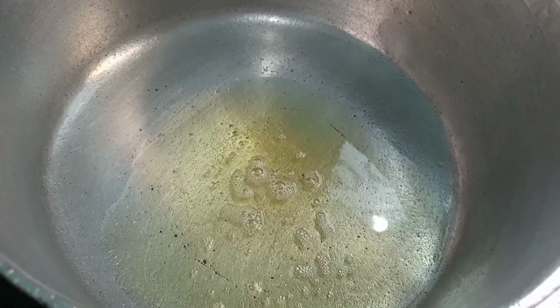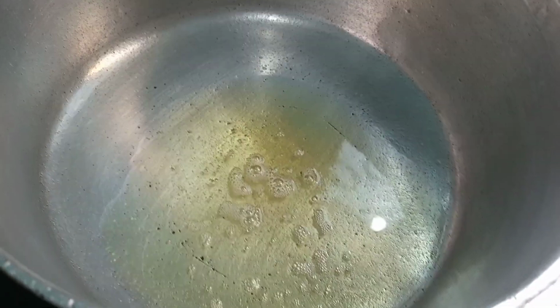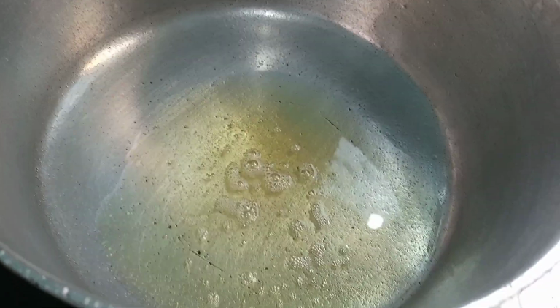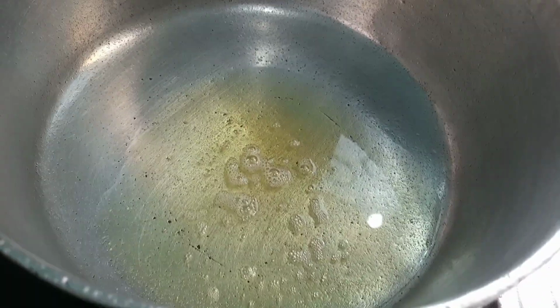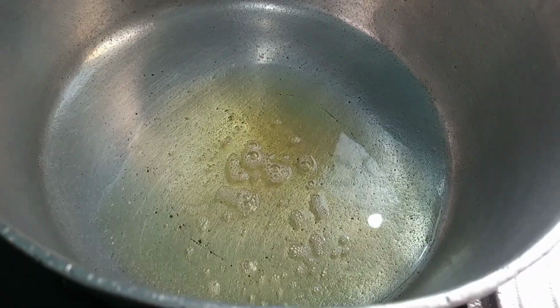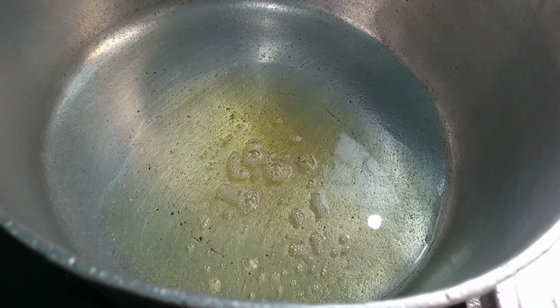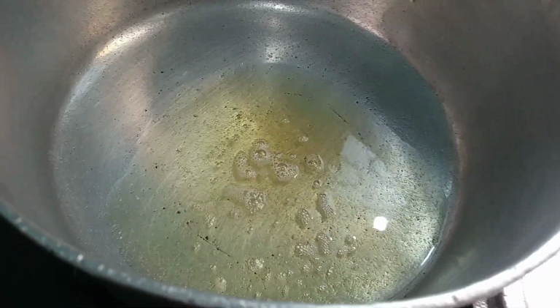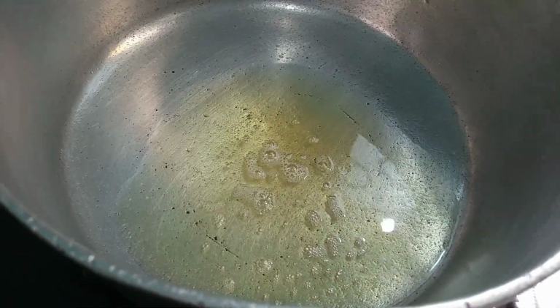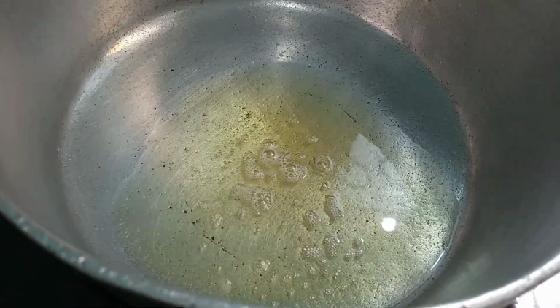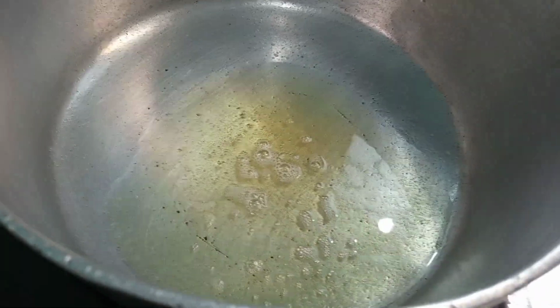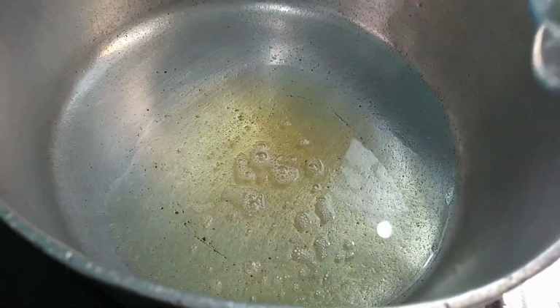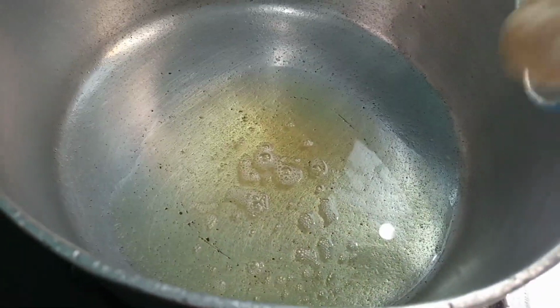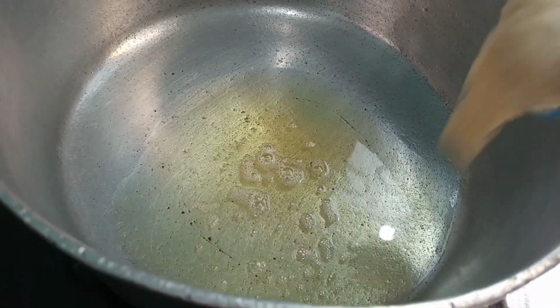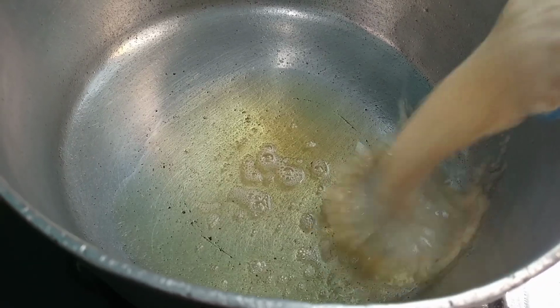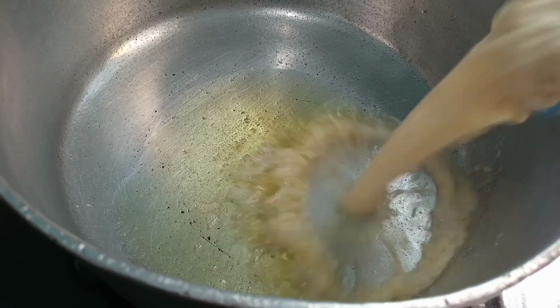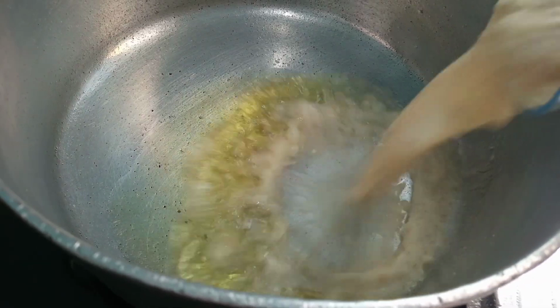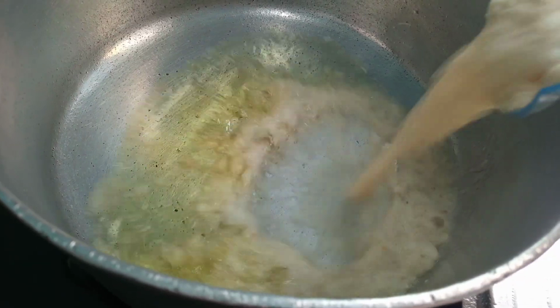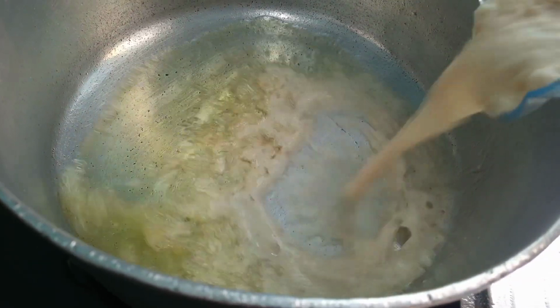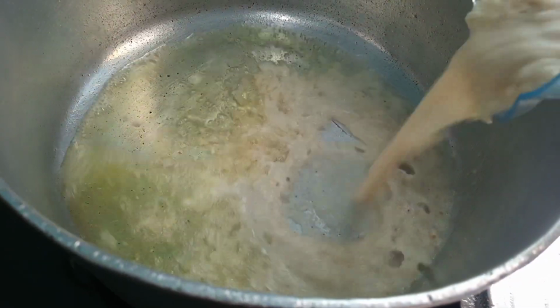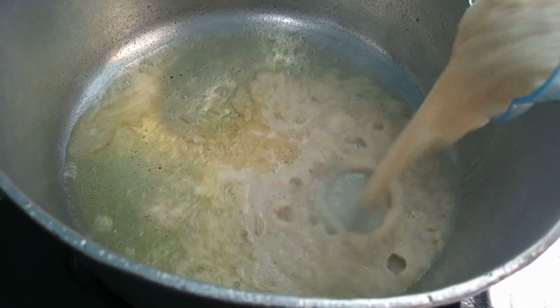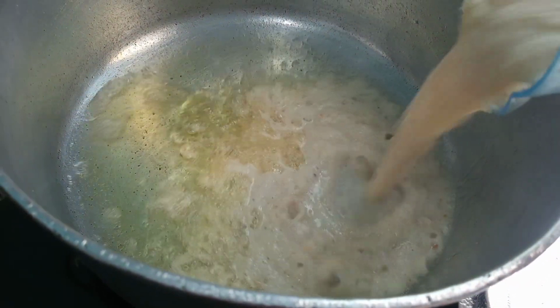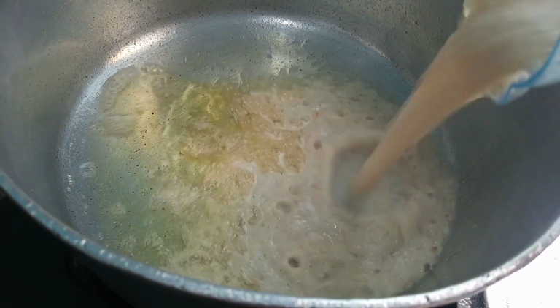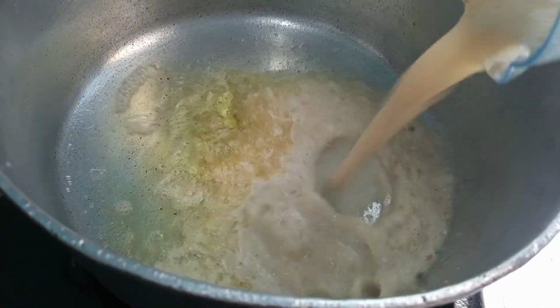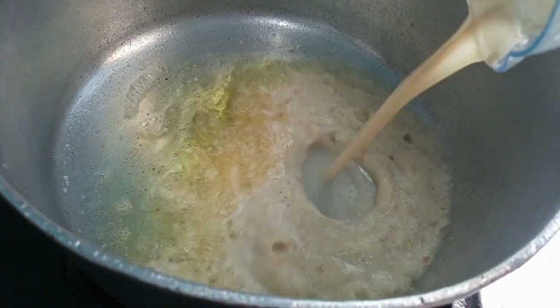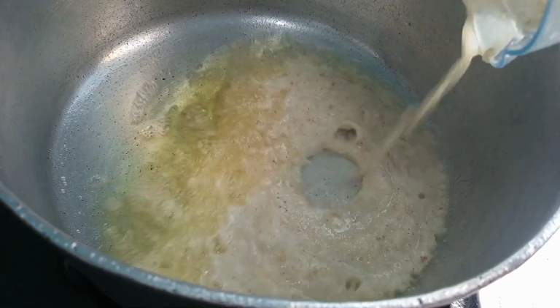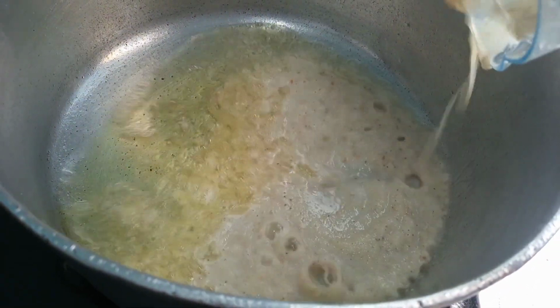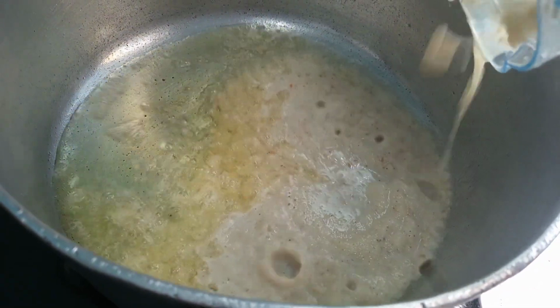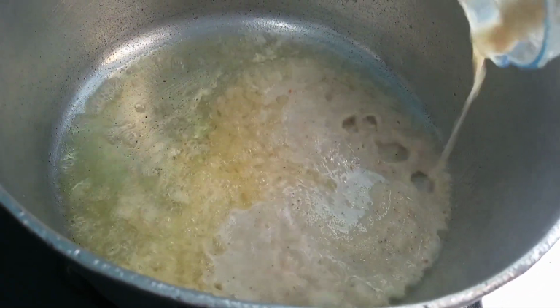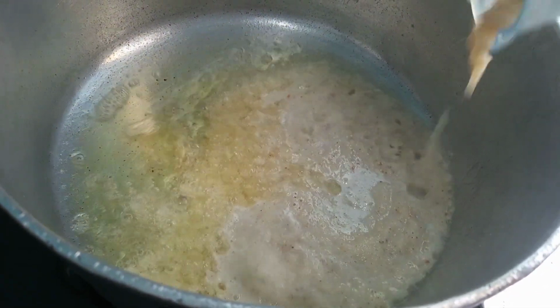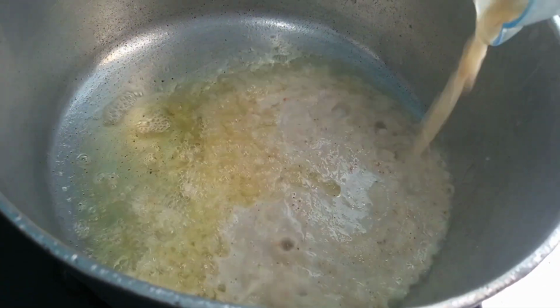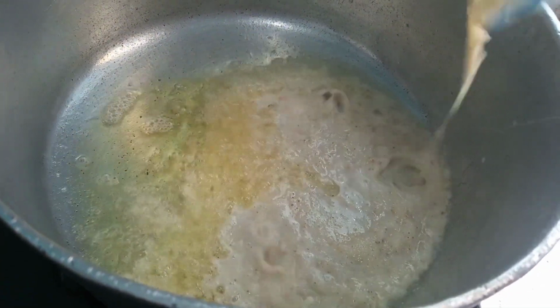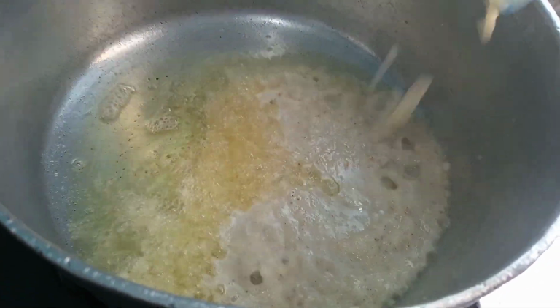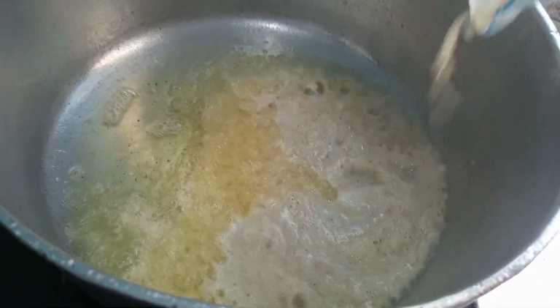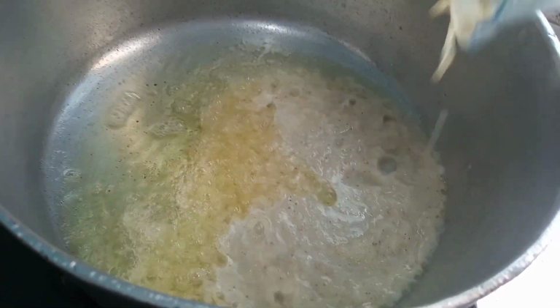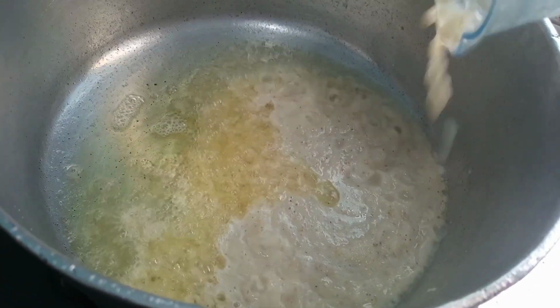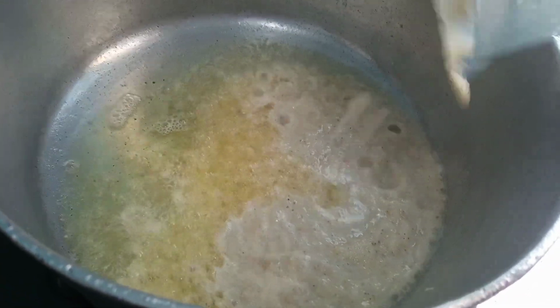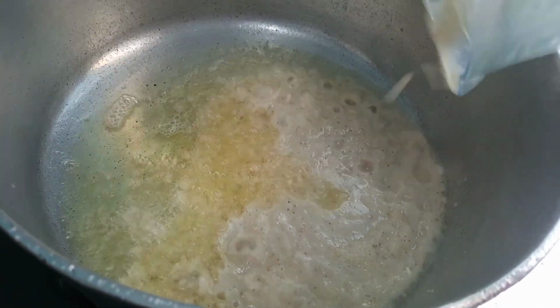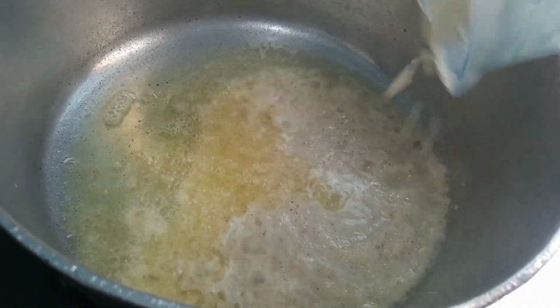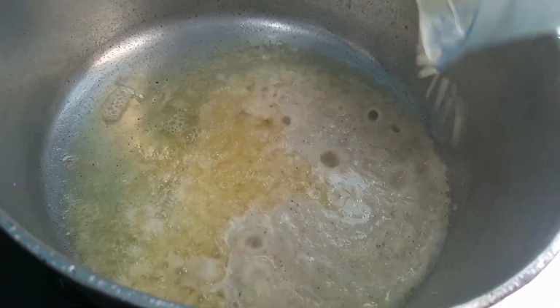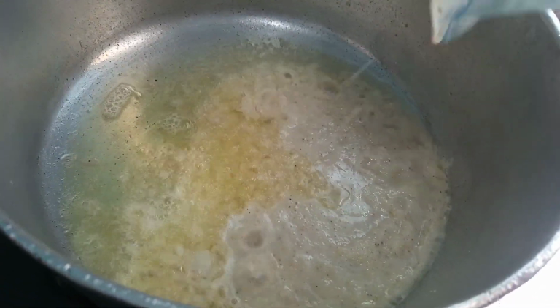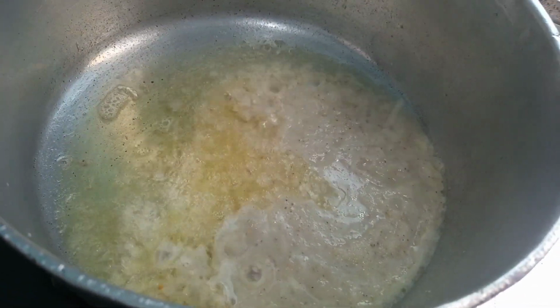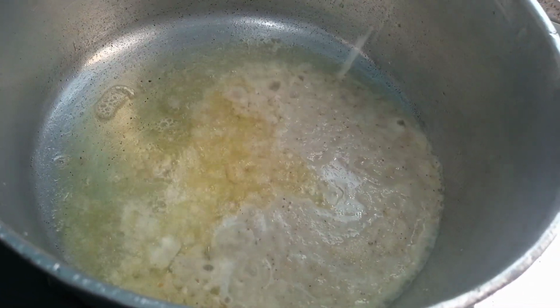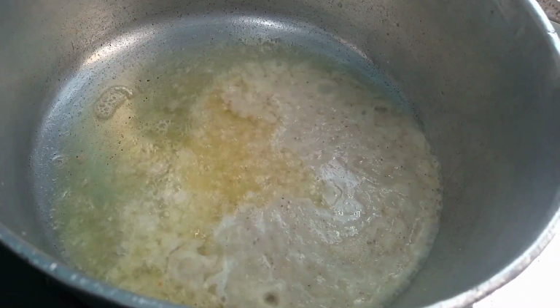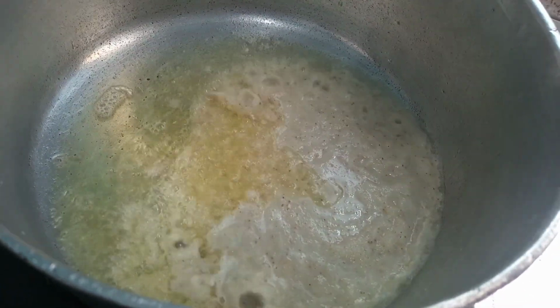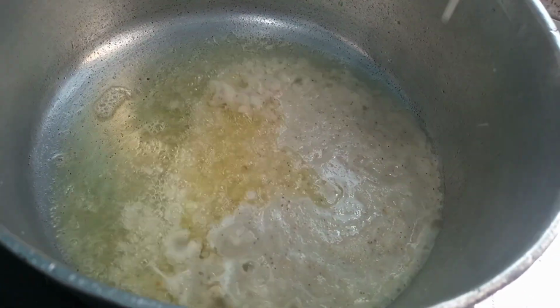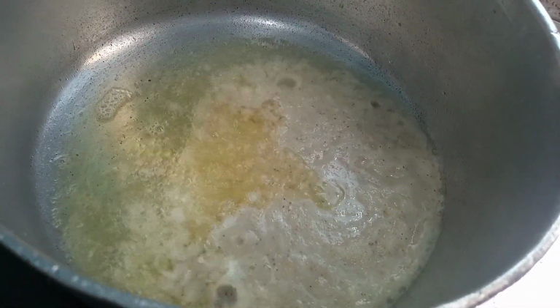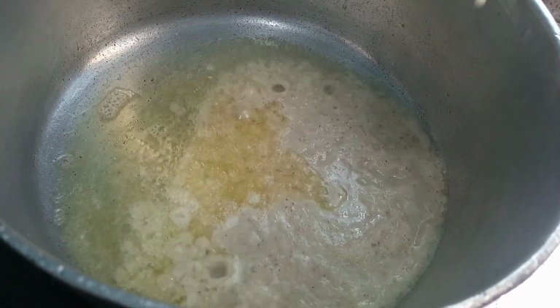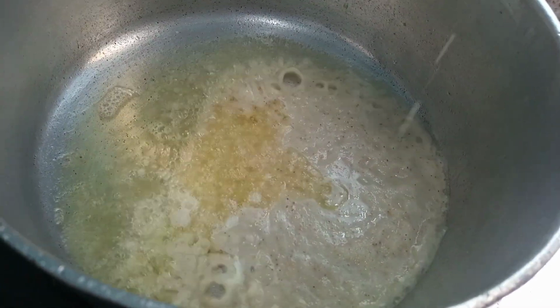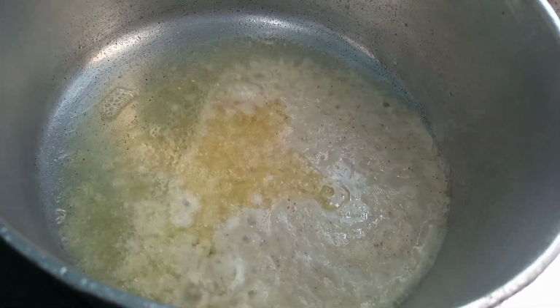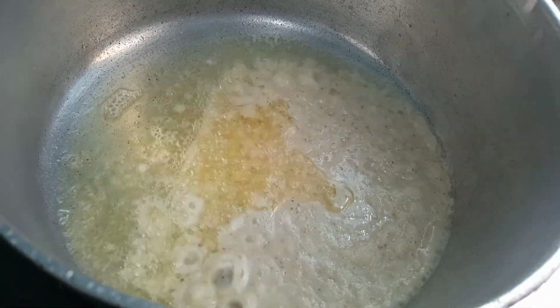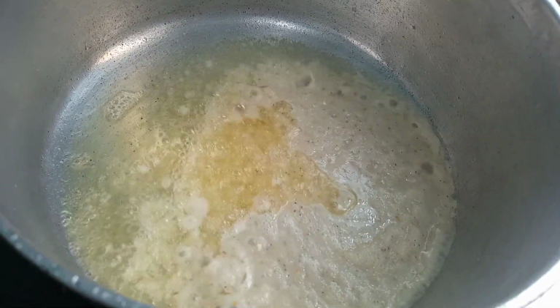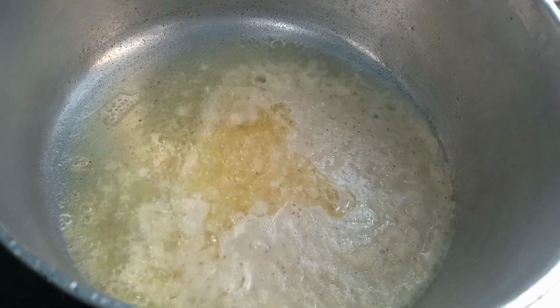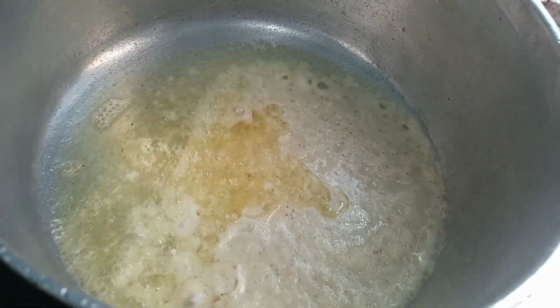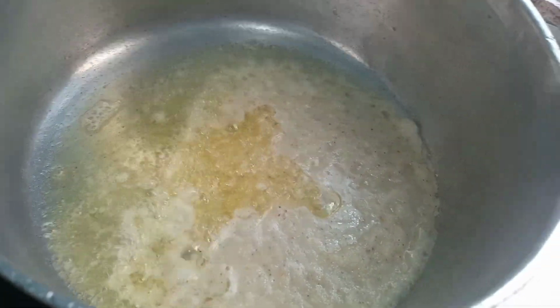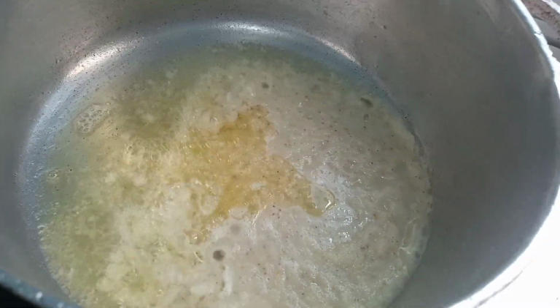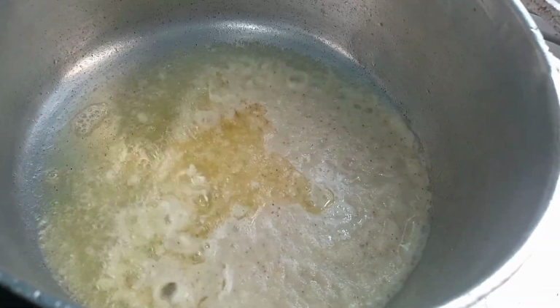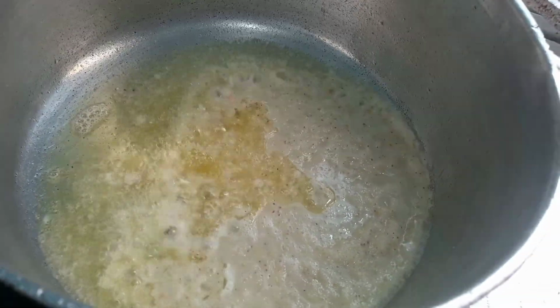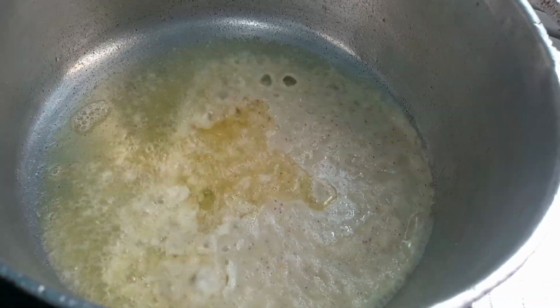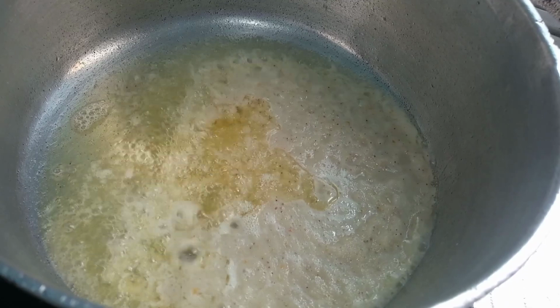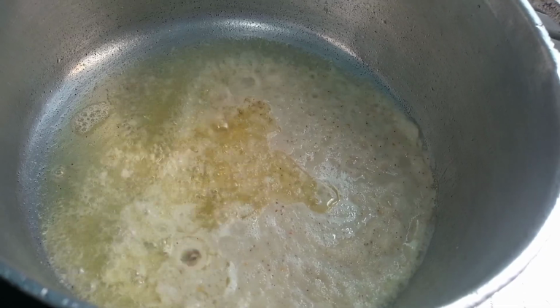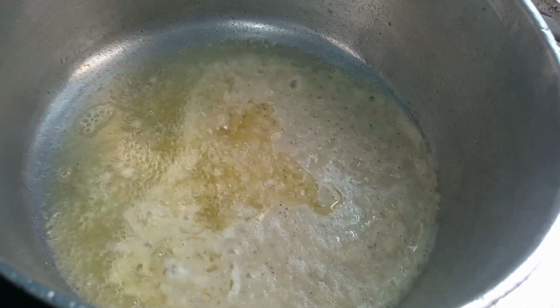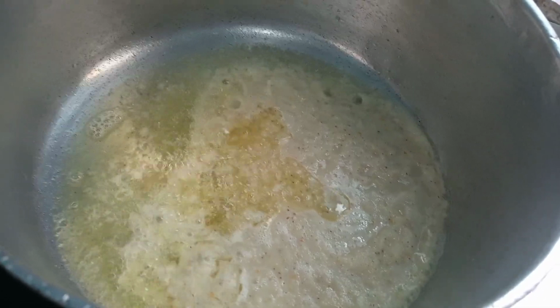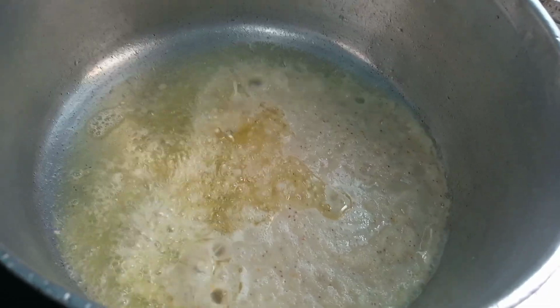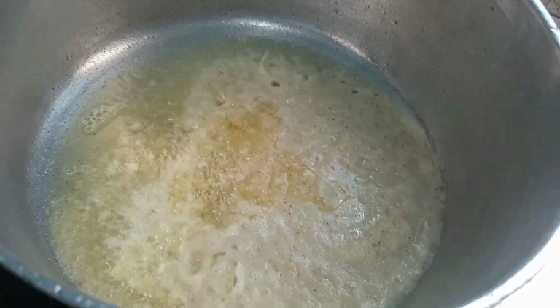Our oil is all heated up, so we are just going to pour in our blended ingredients and let this fry for about two minutes.